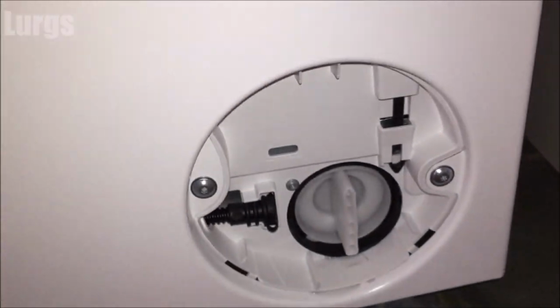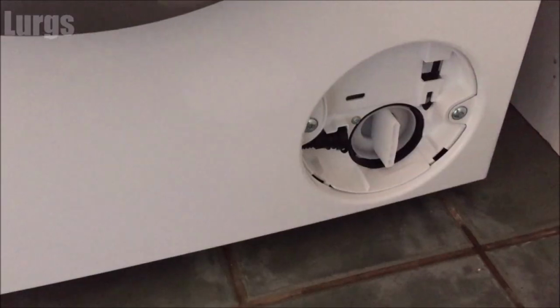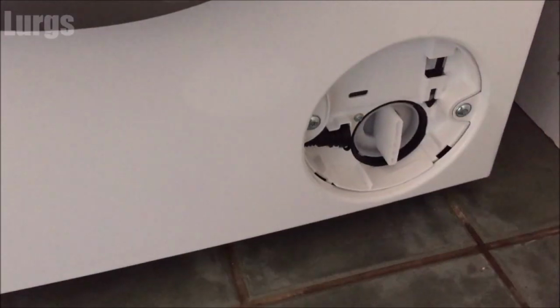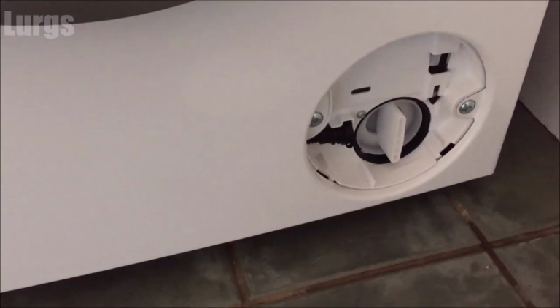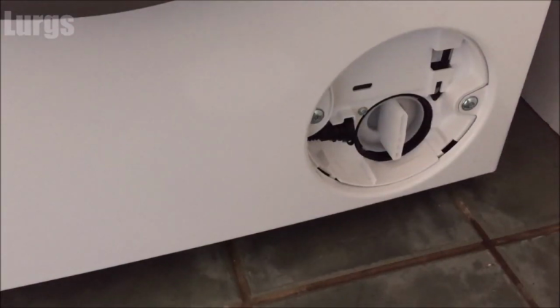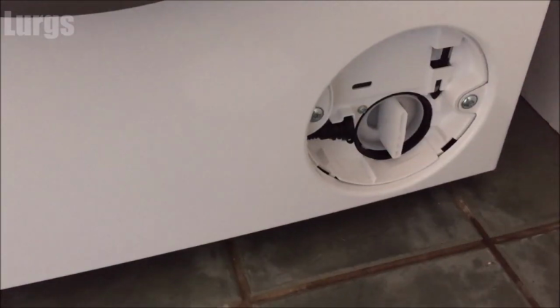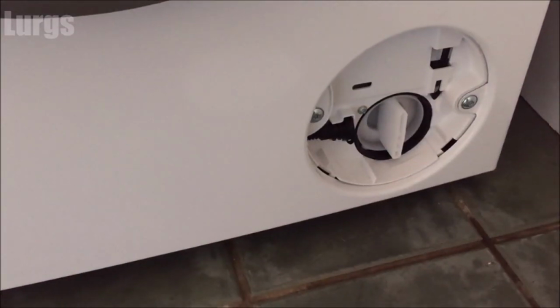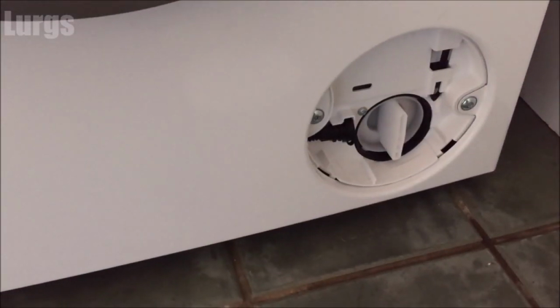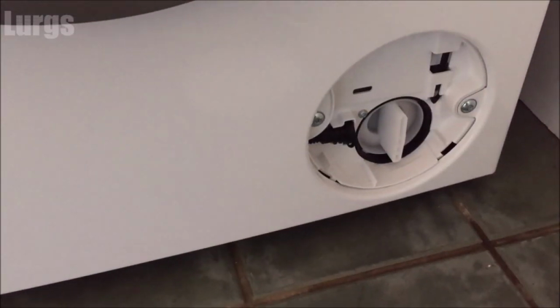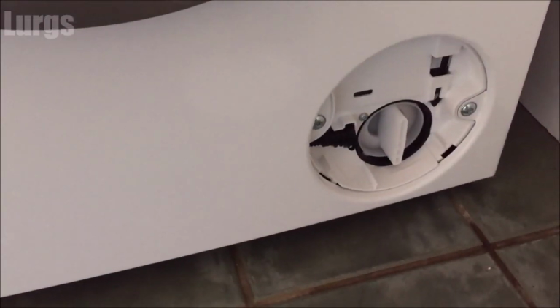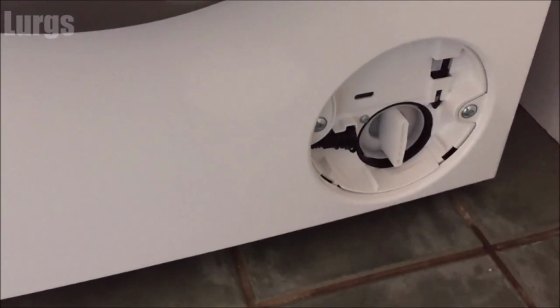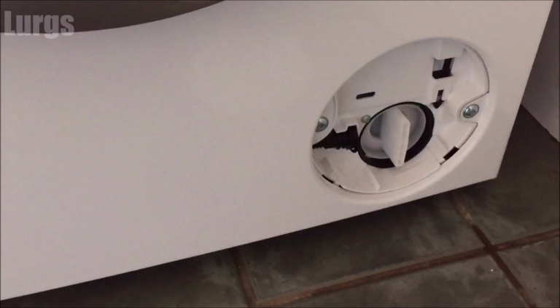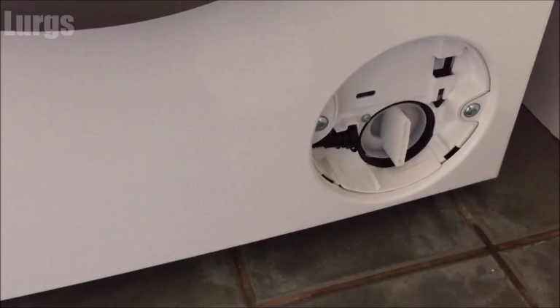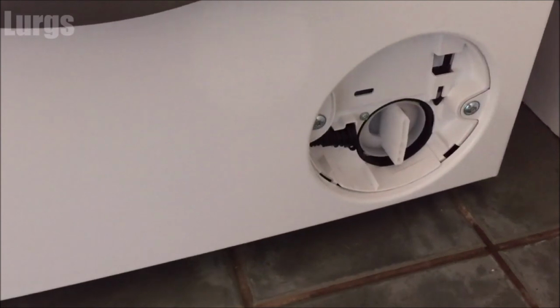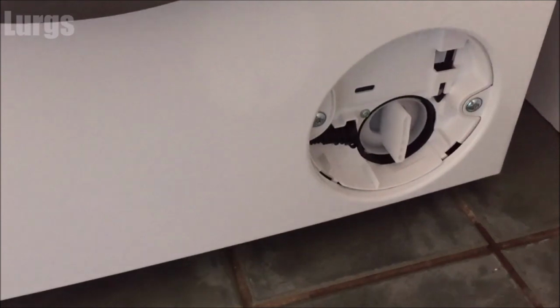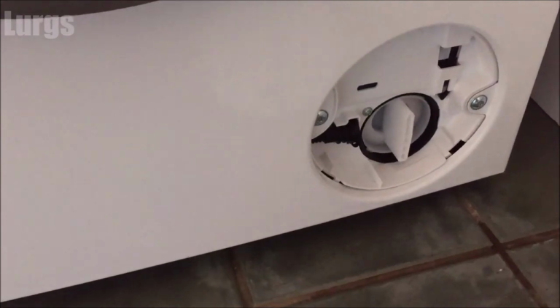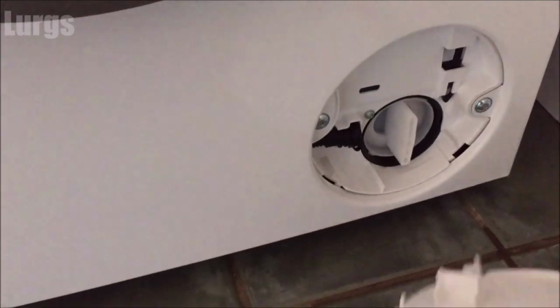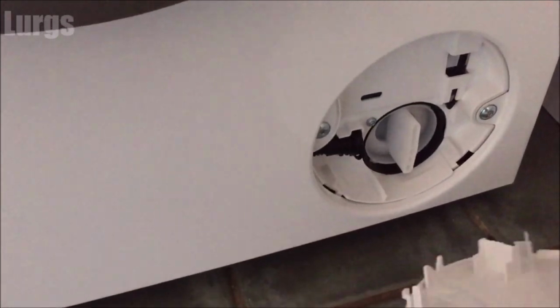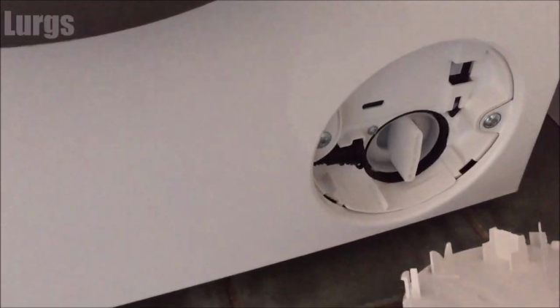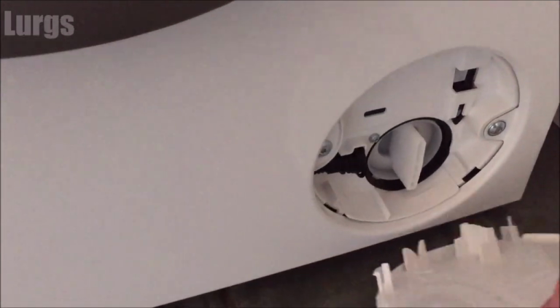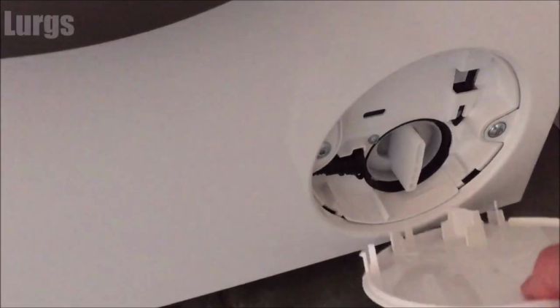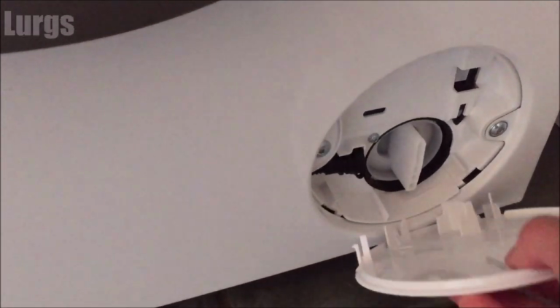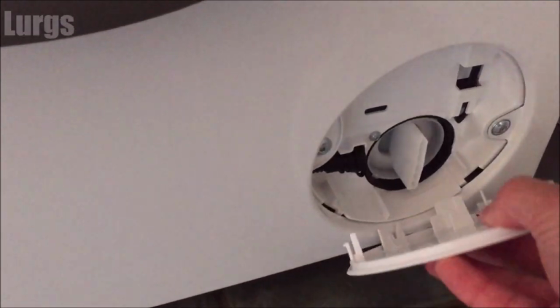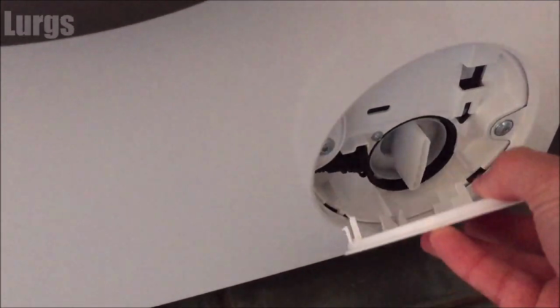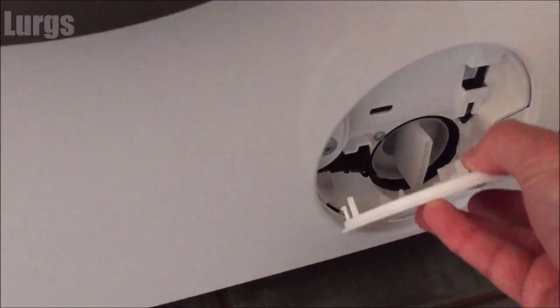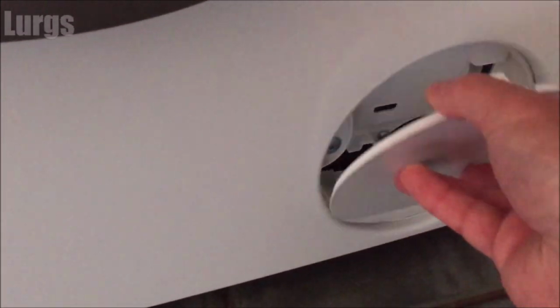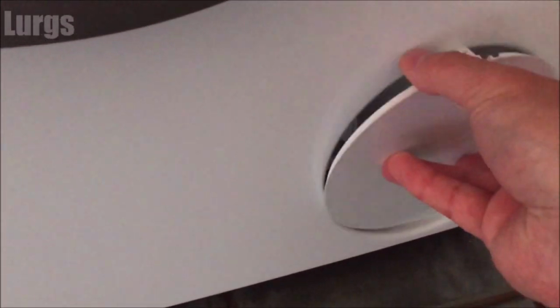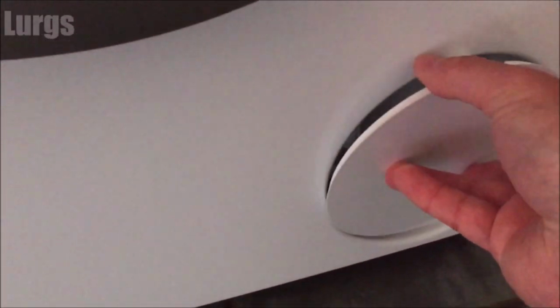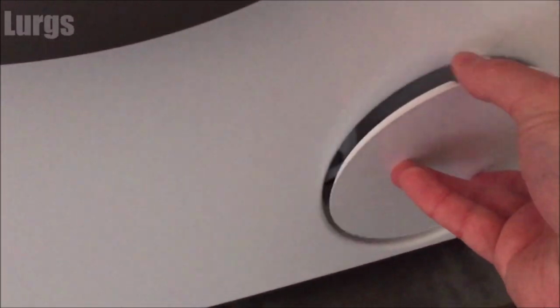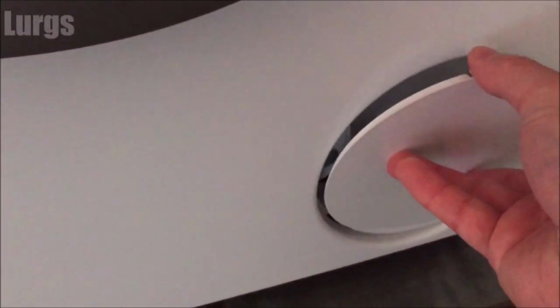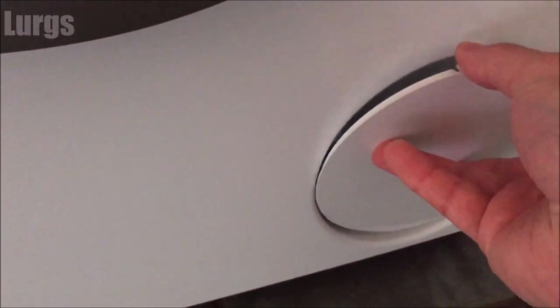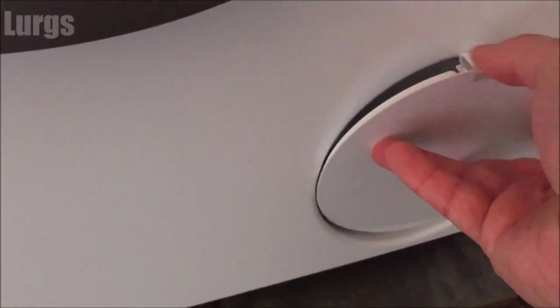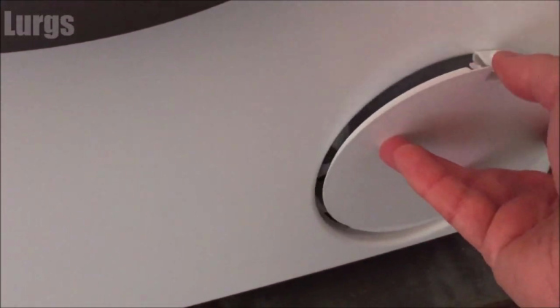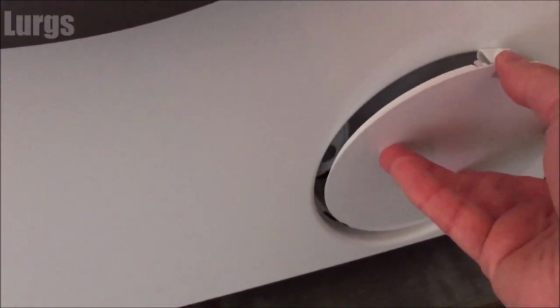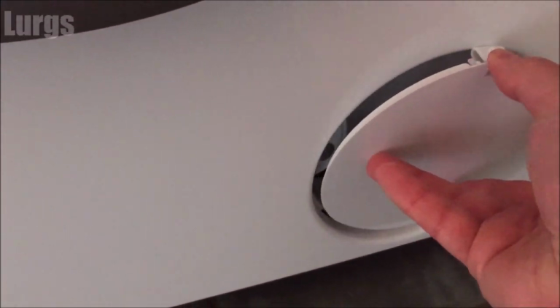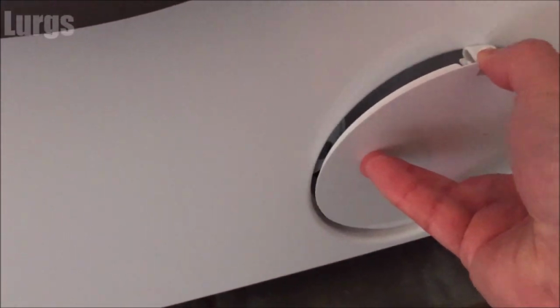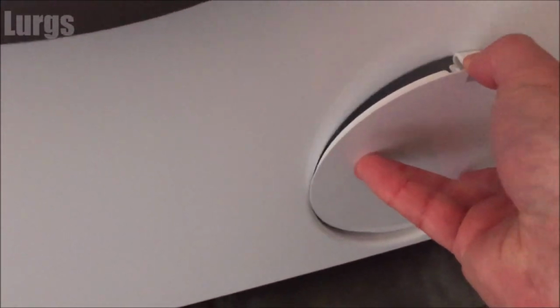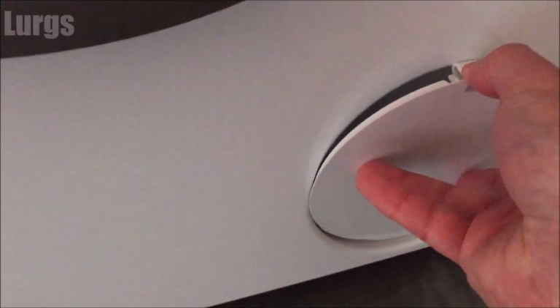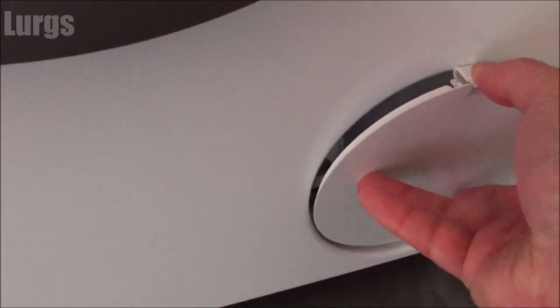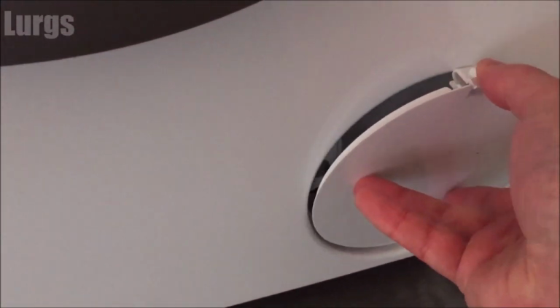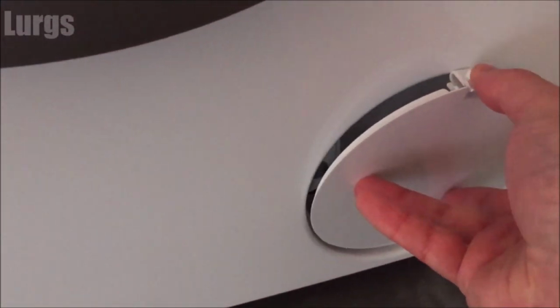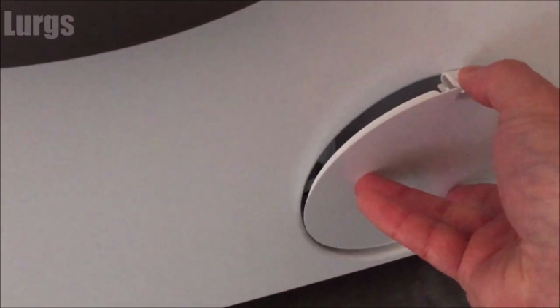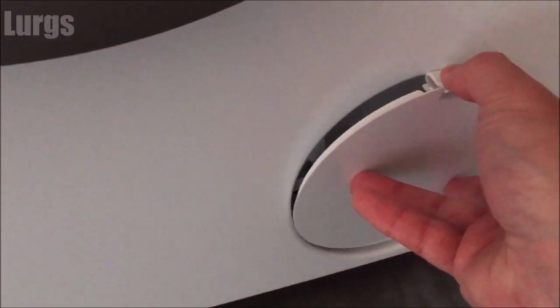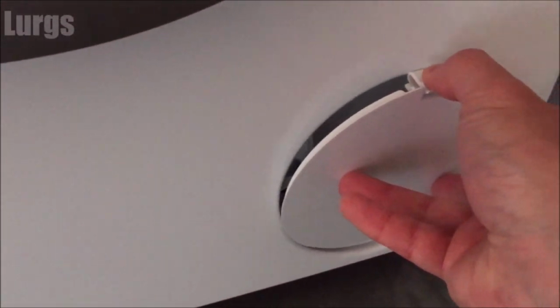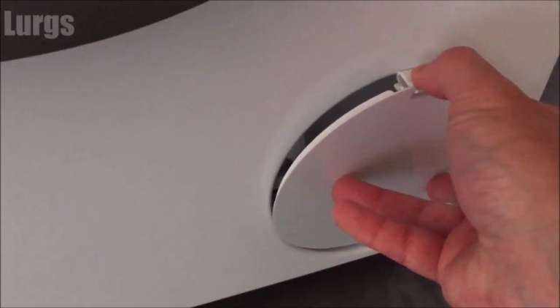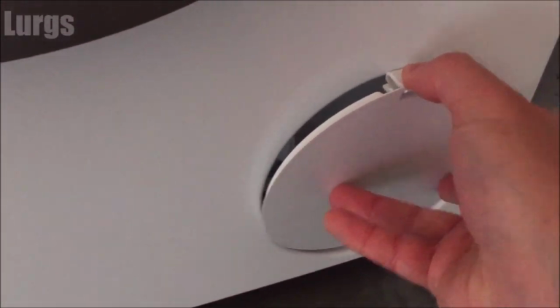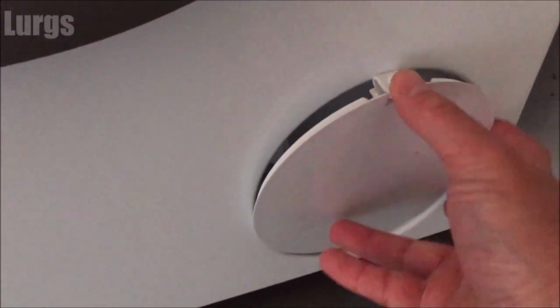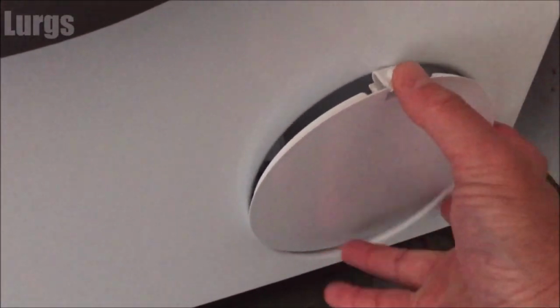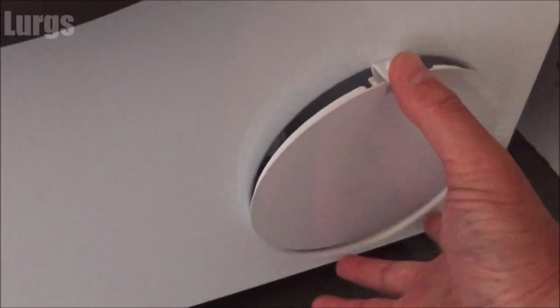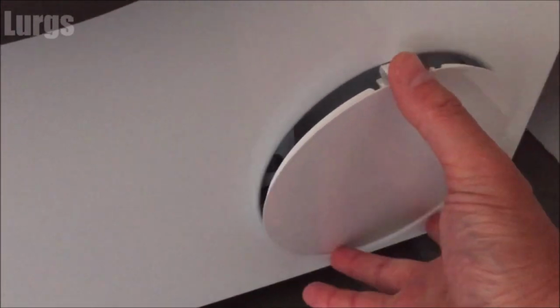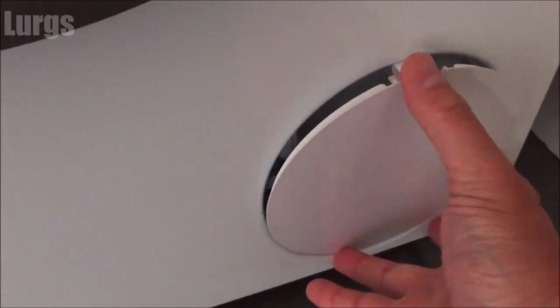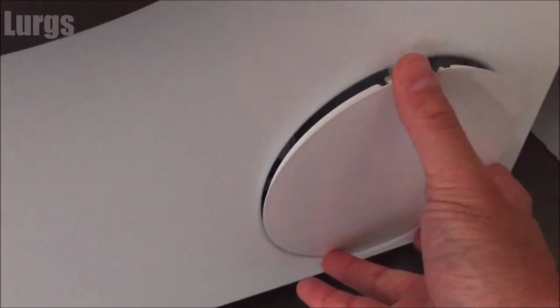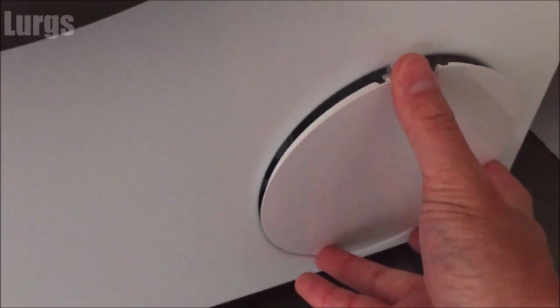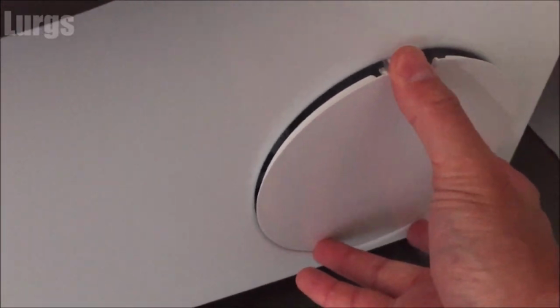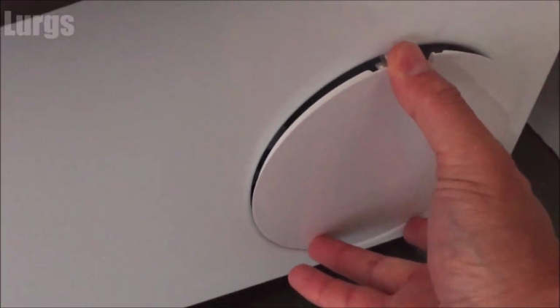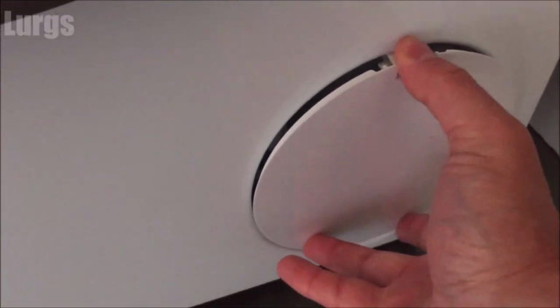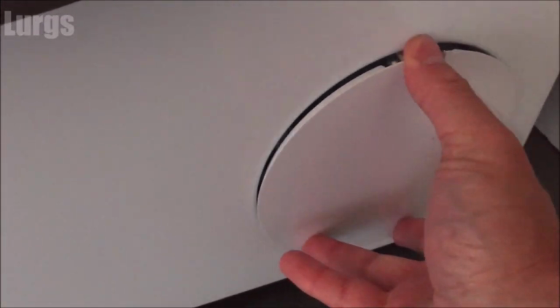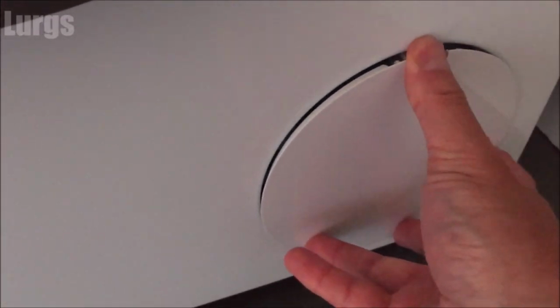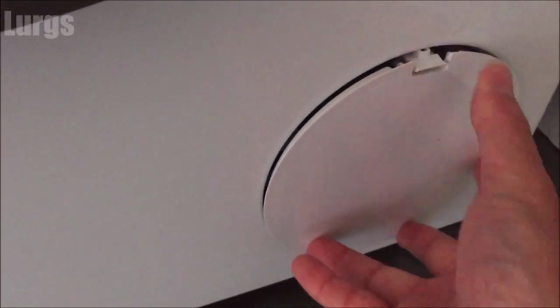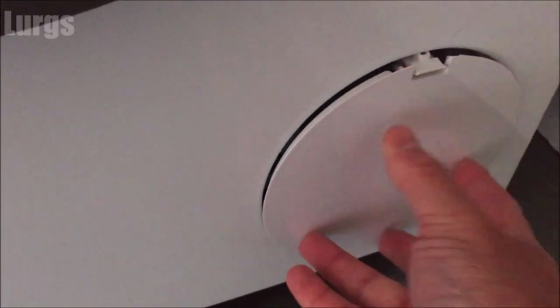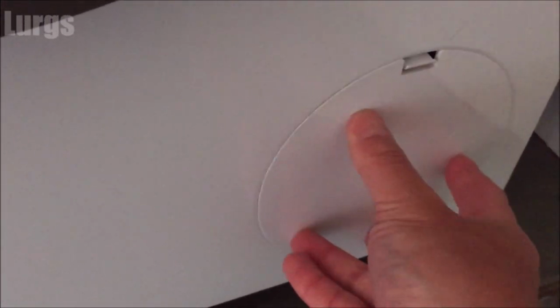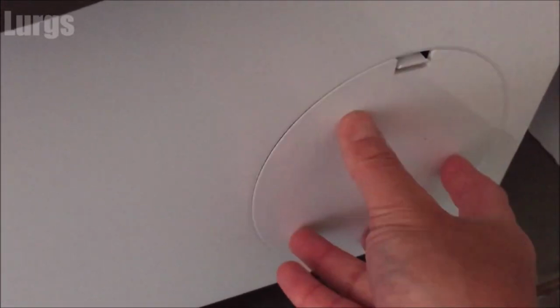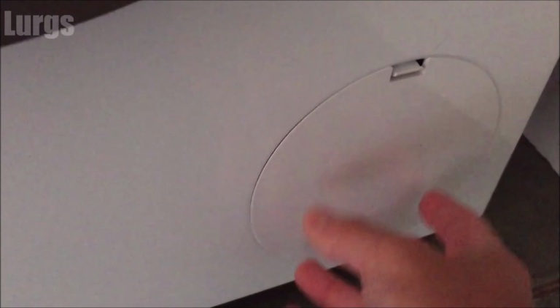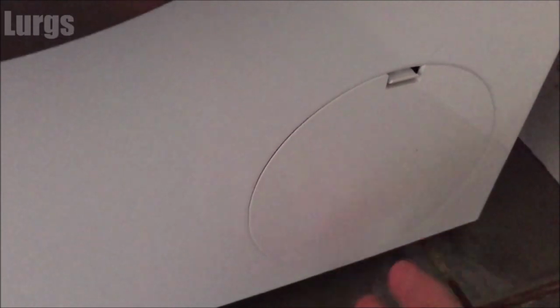Put the filter back in — turn it clockwise and keep turning until it locks in the upright position. Then clip the front cover back on the pump filter.